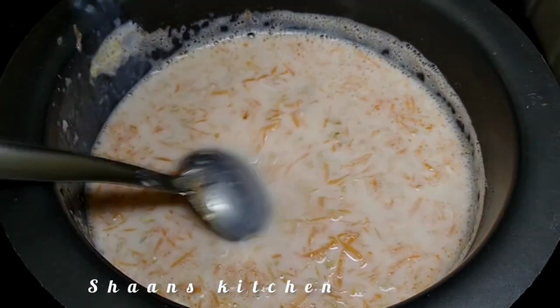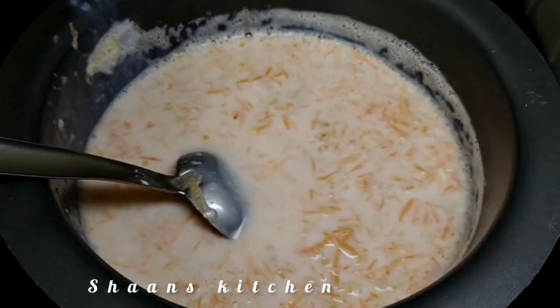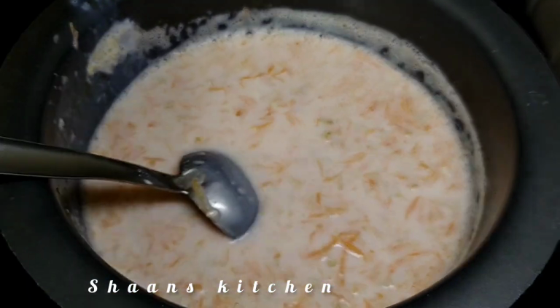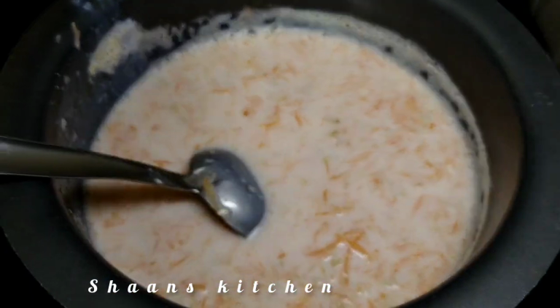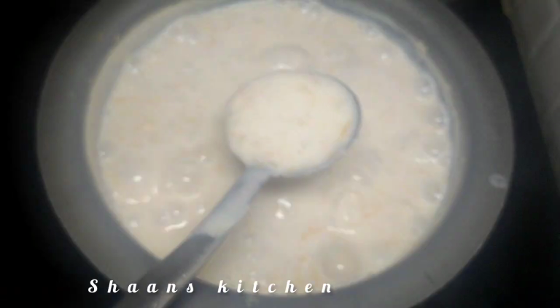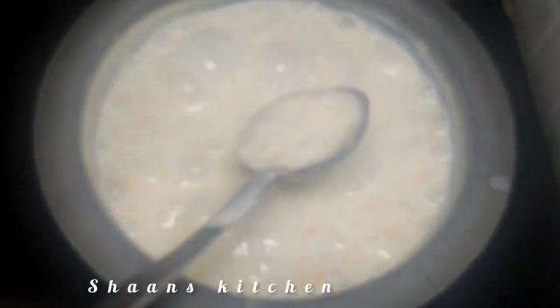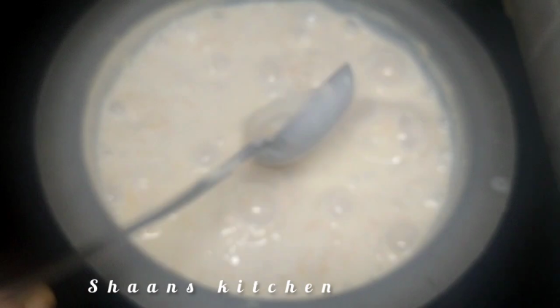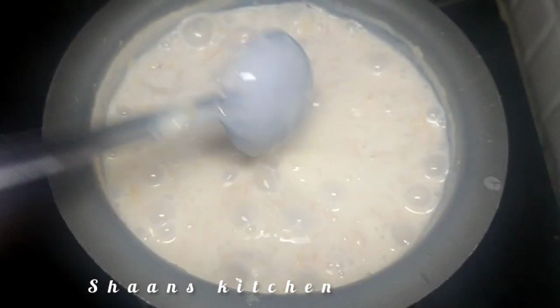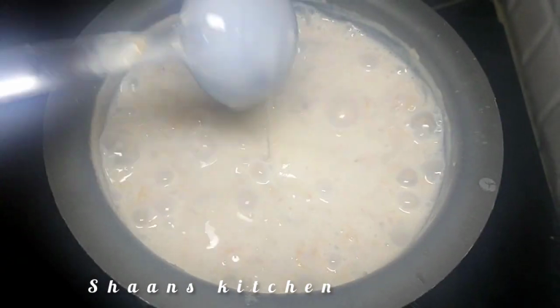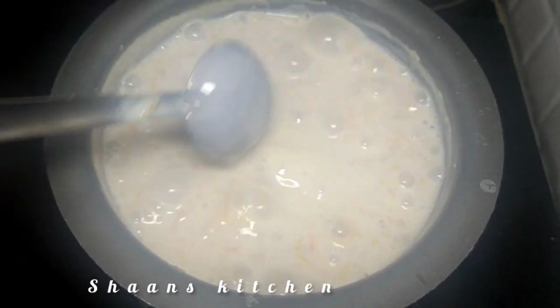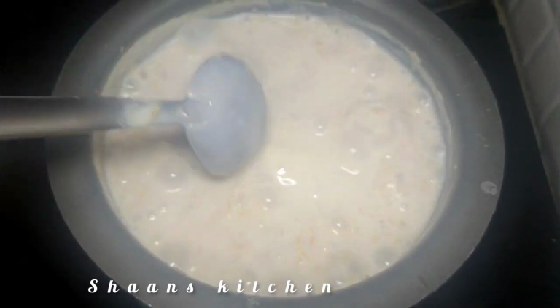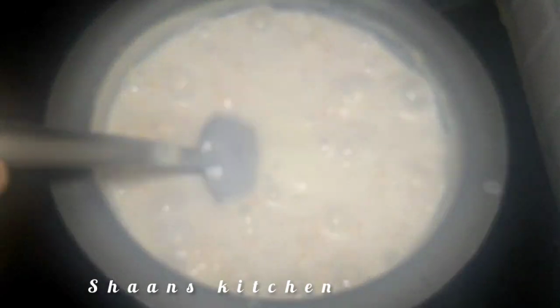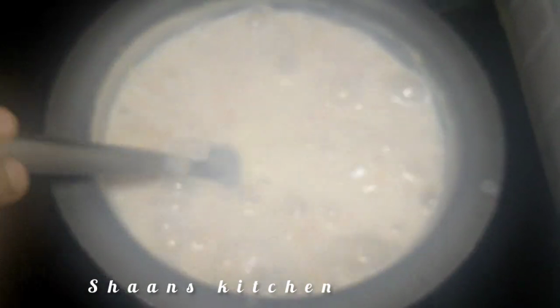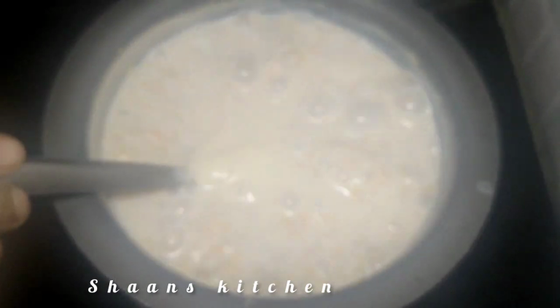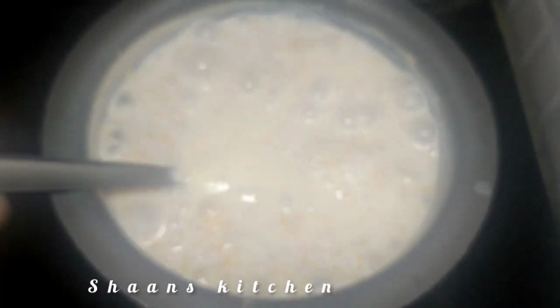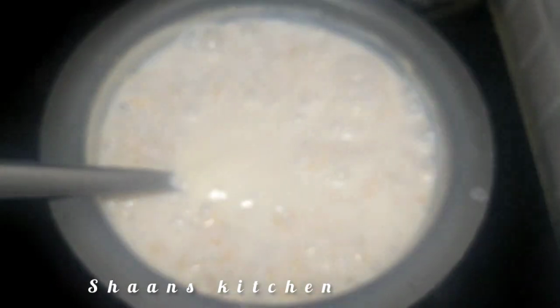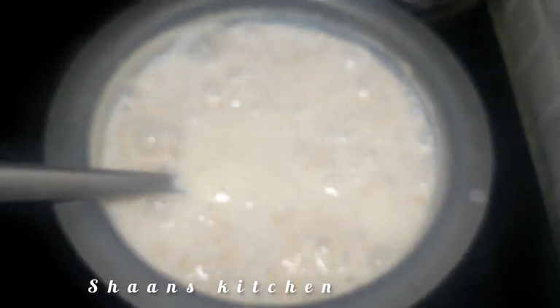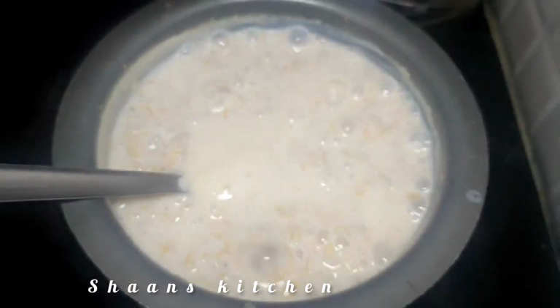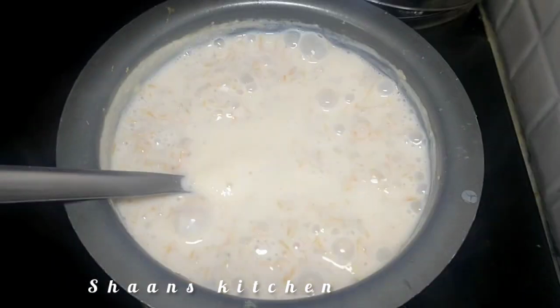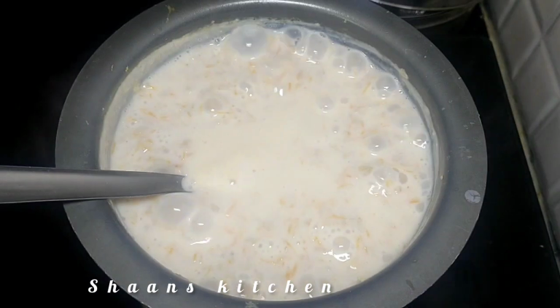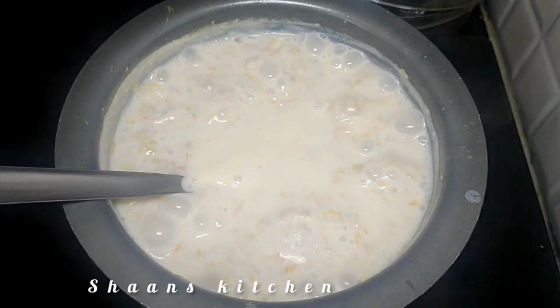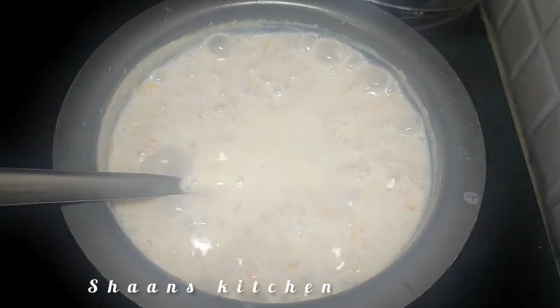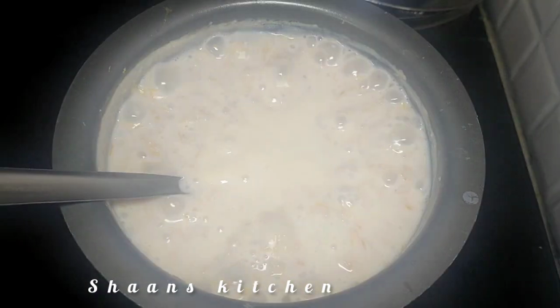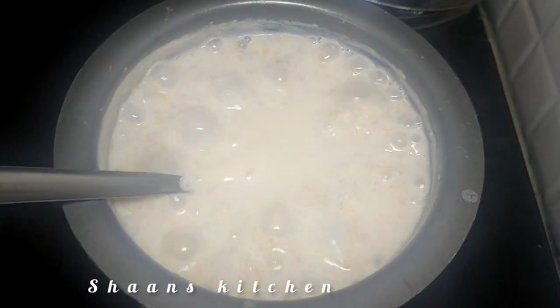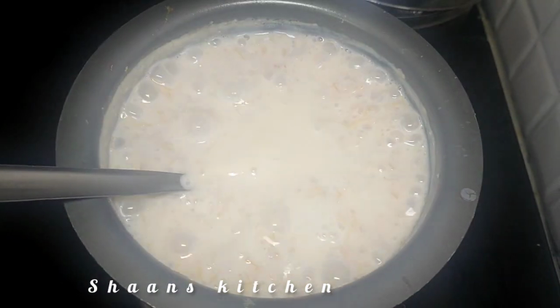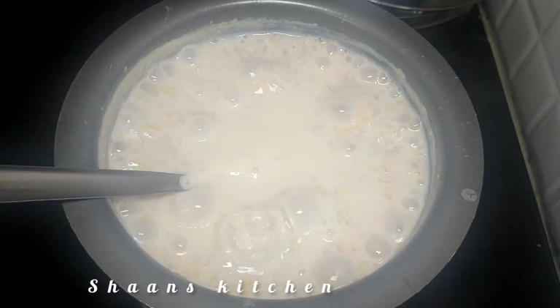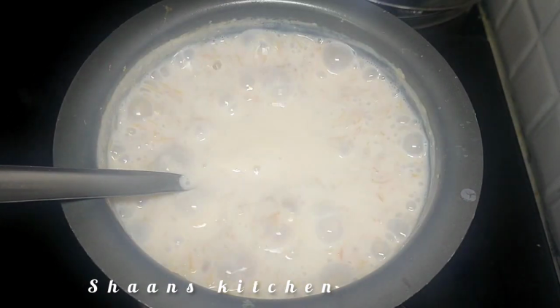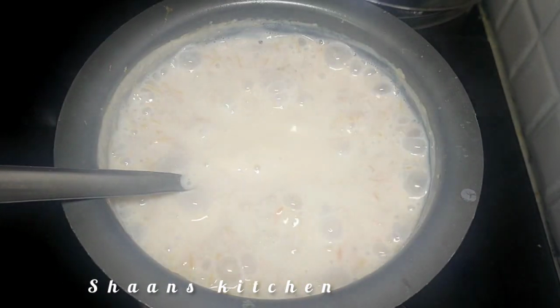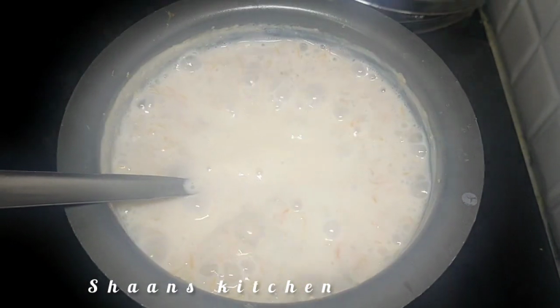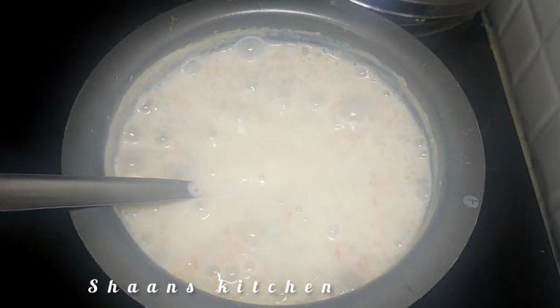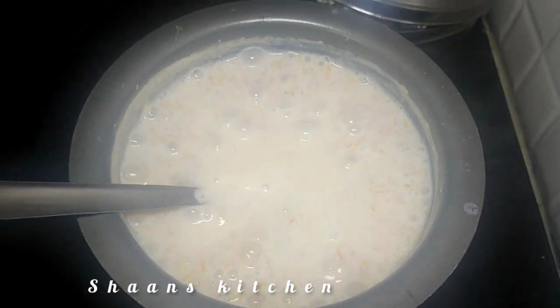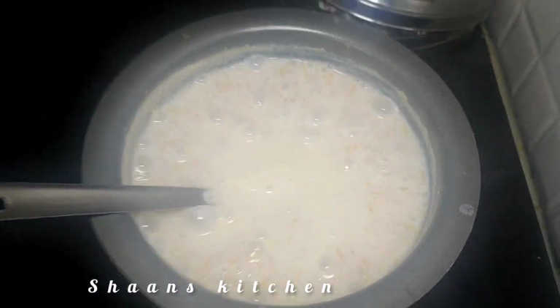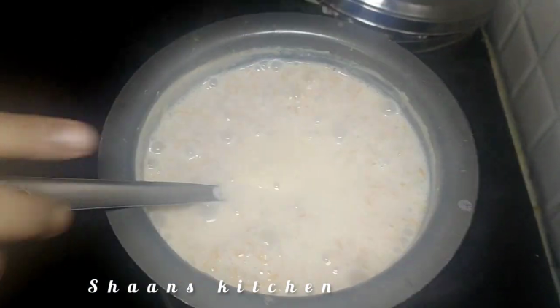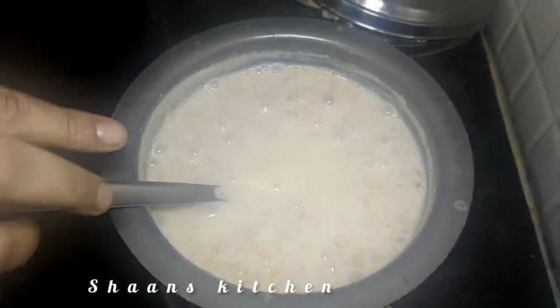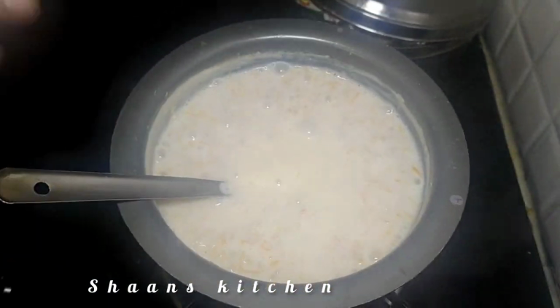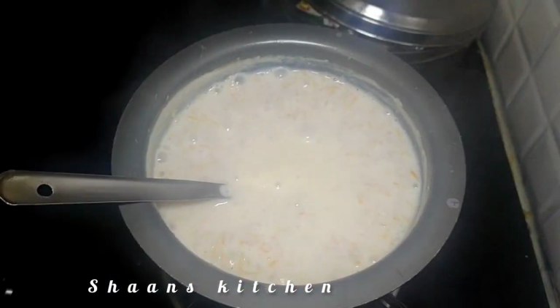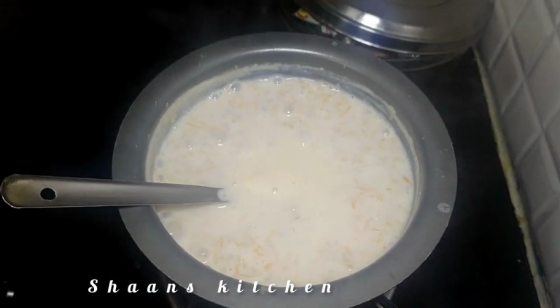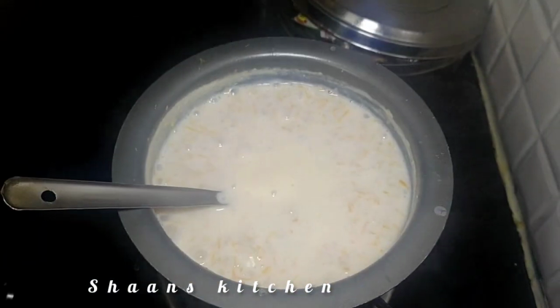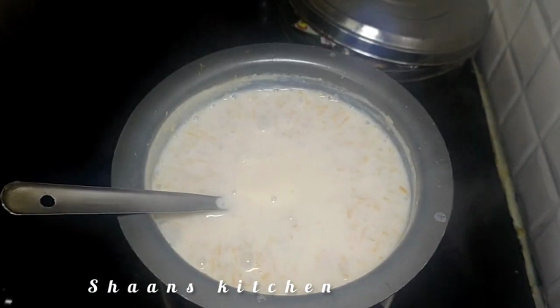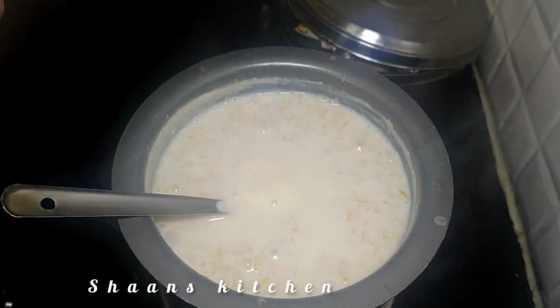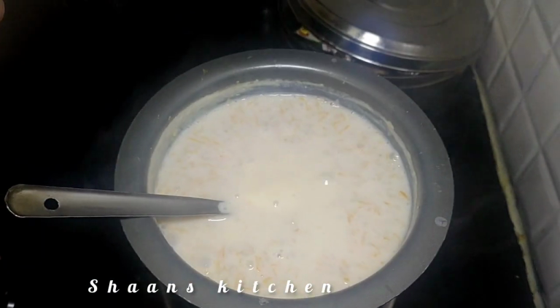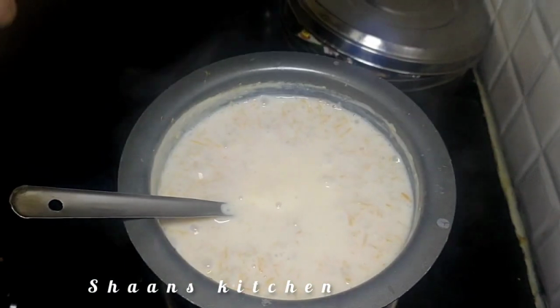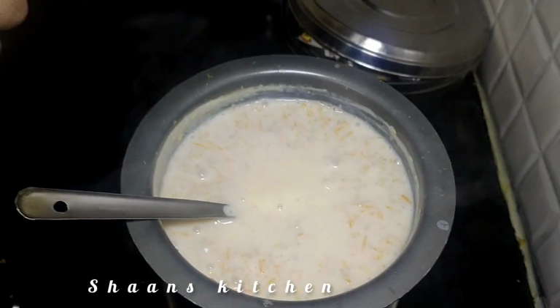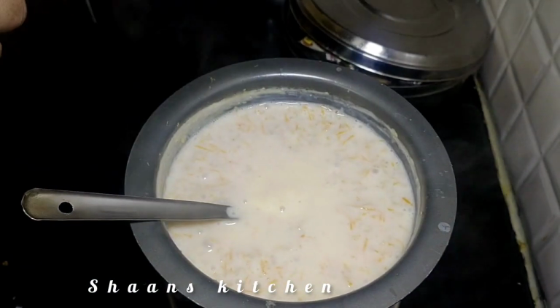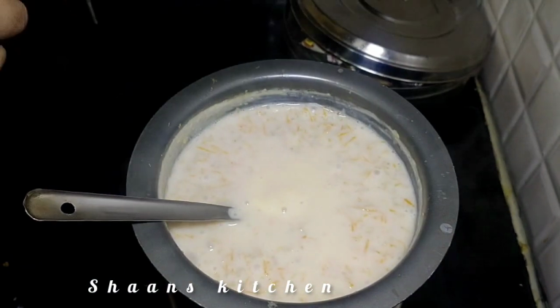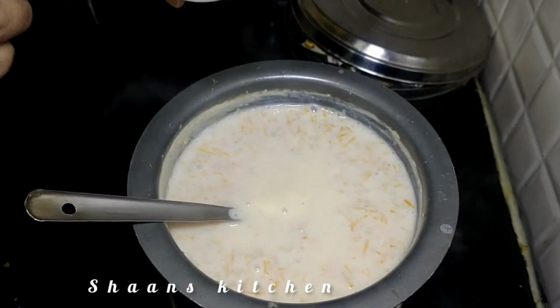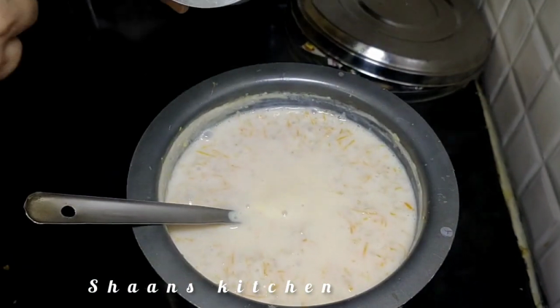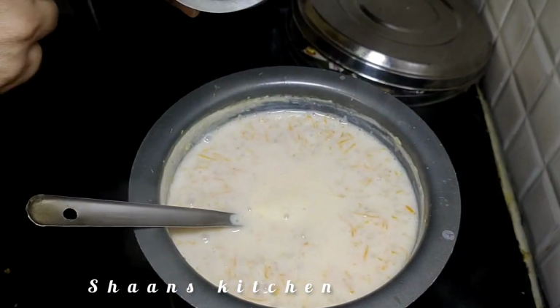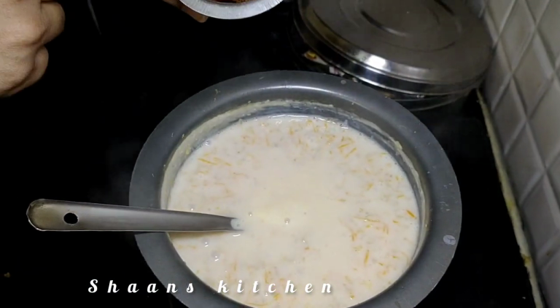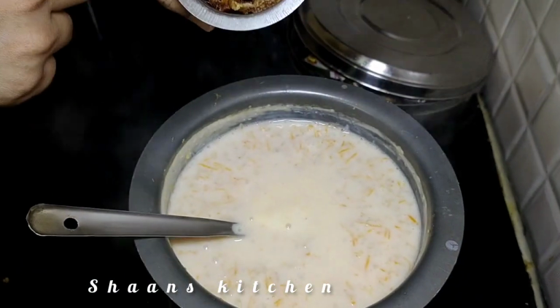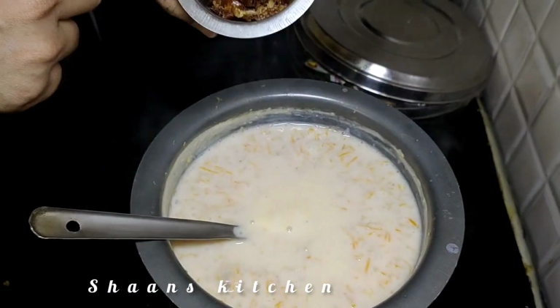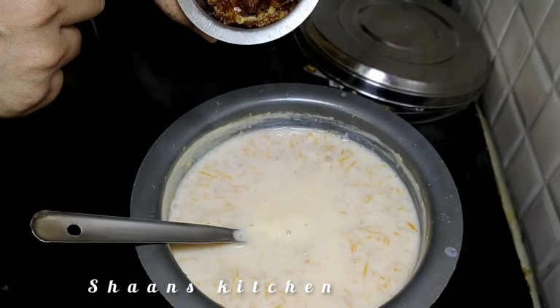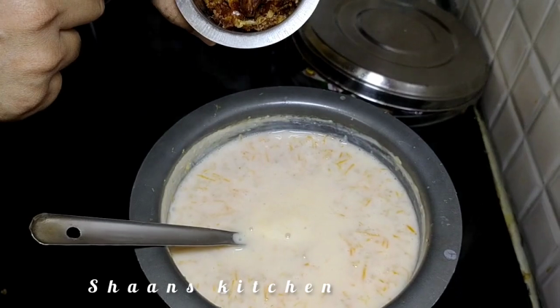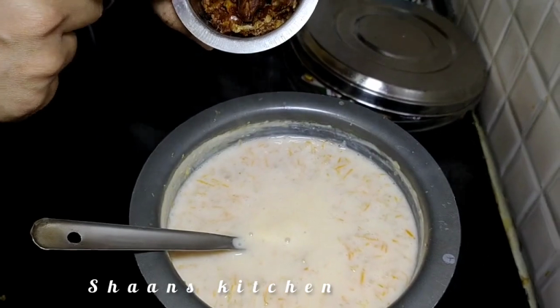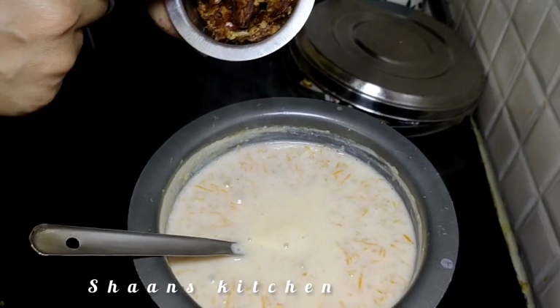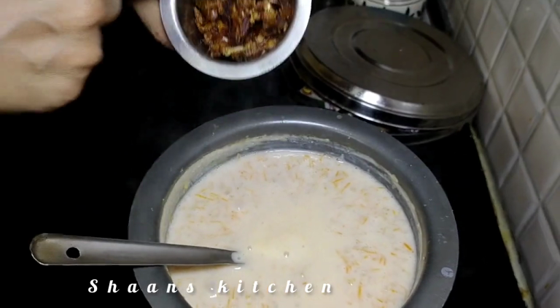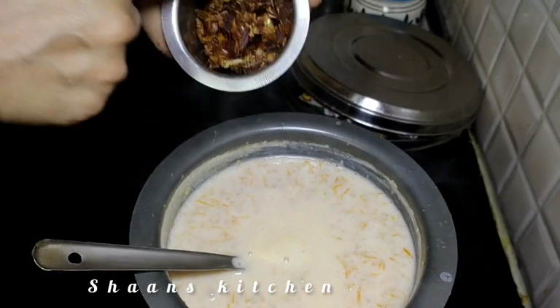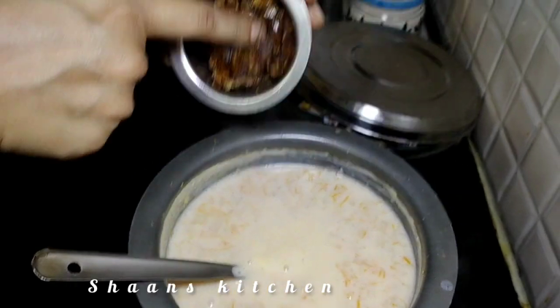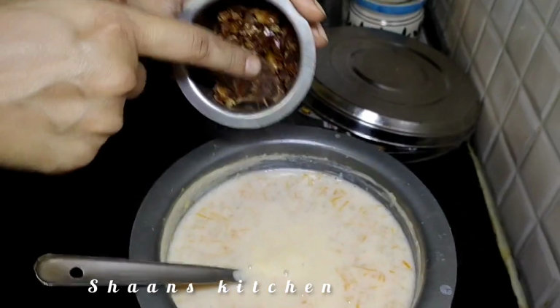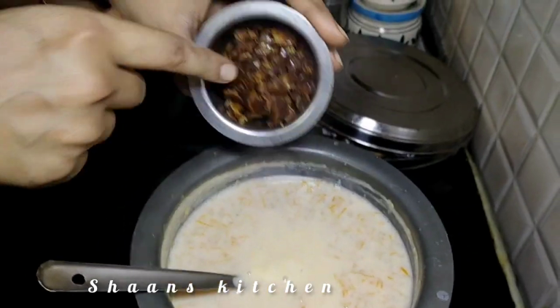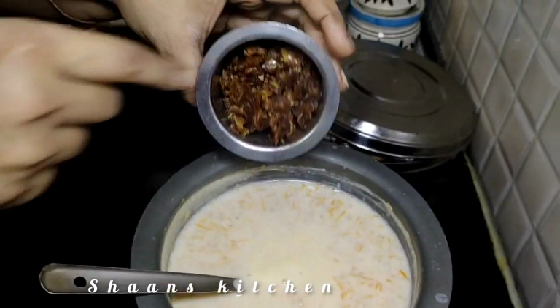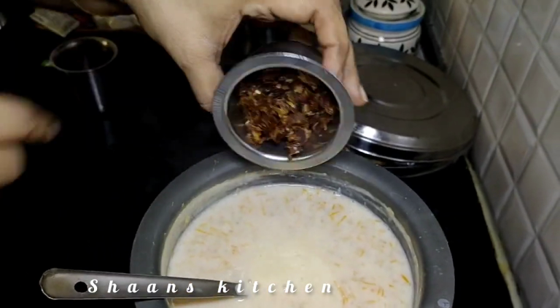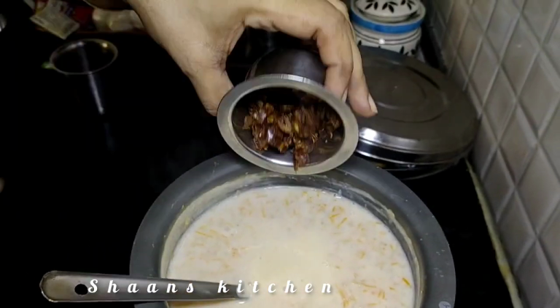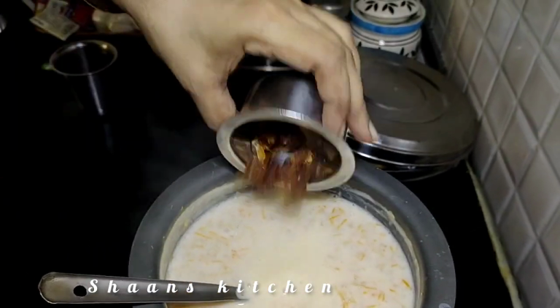This is a vegetarian recipe. Let's add garlic and cover it in a pot to cook.